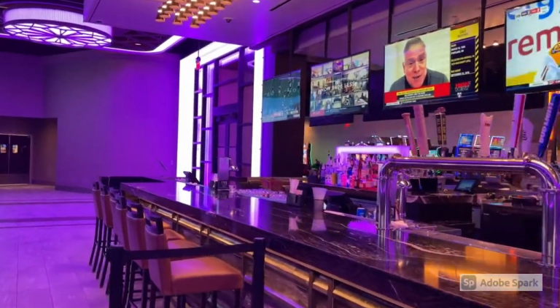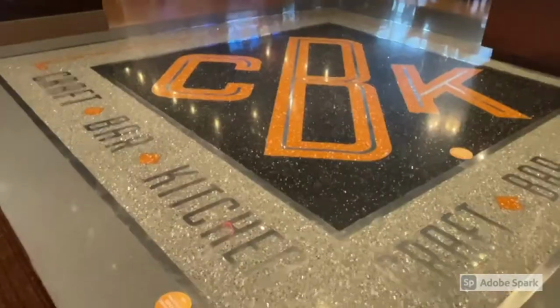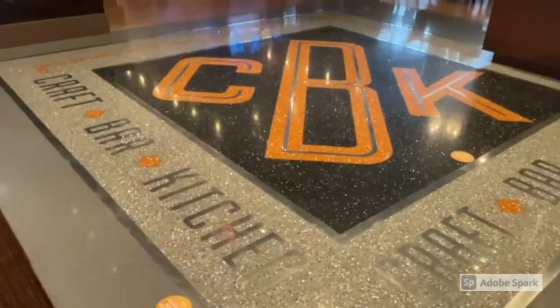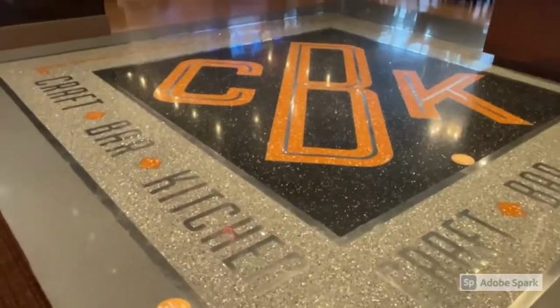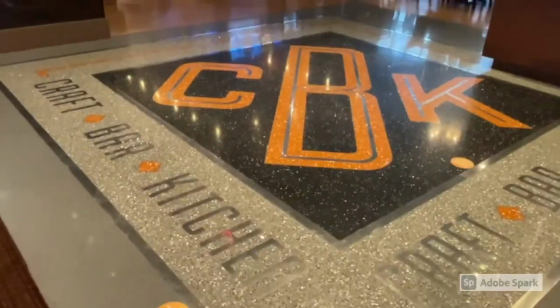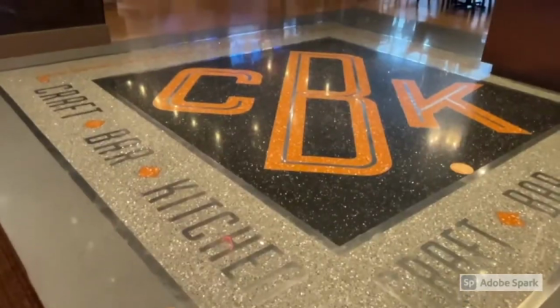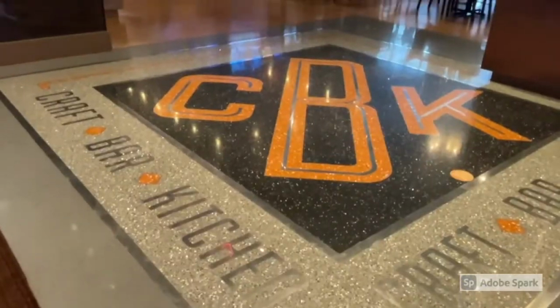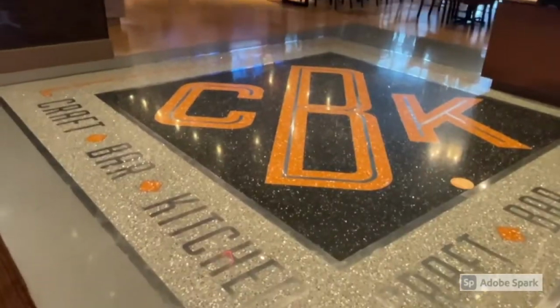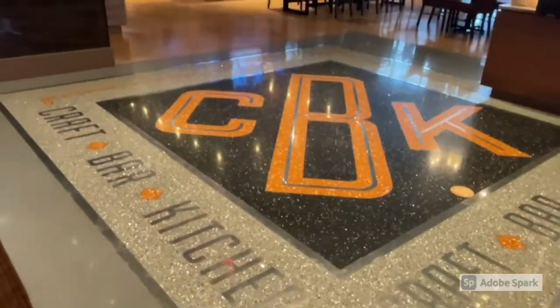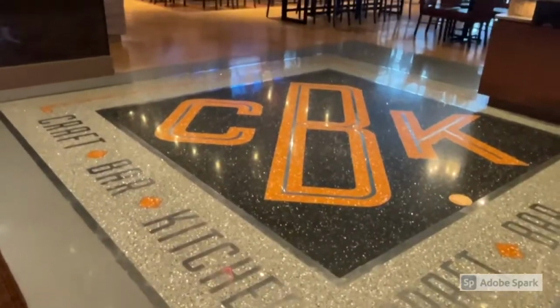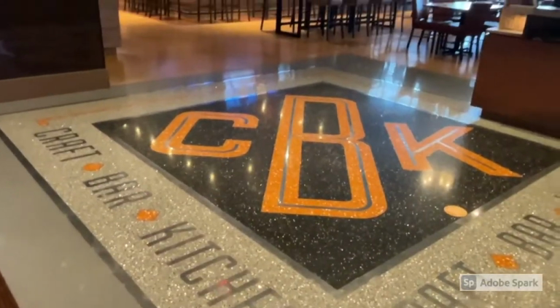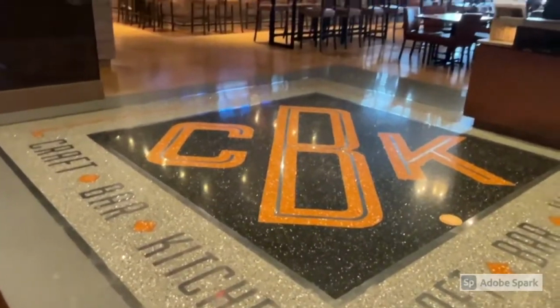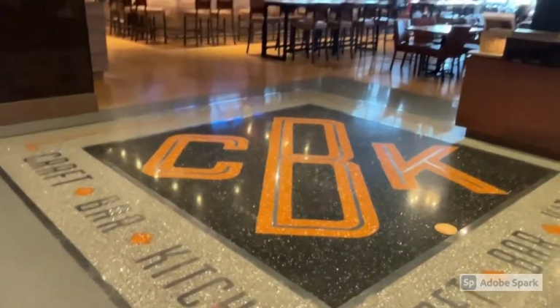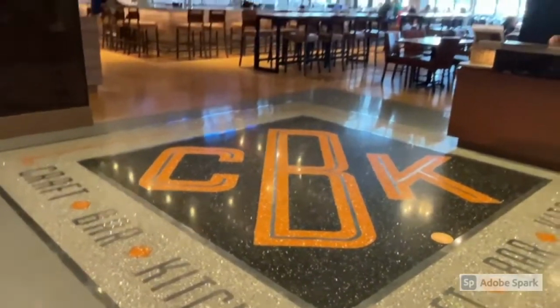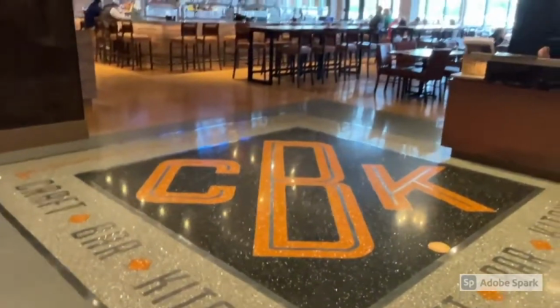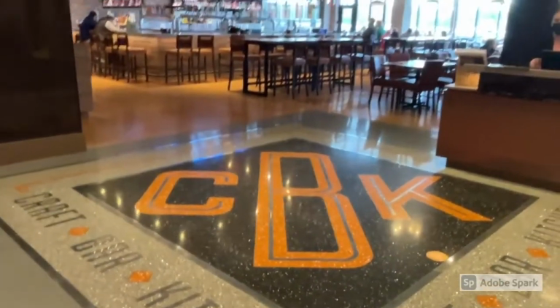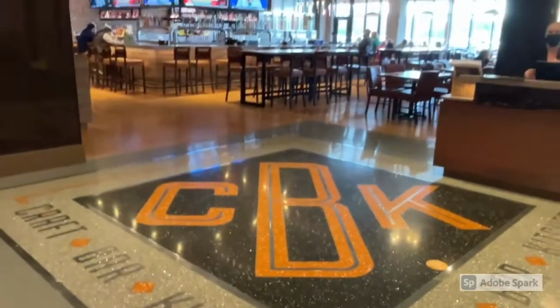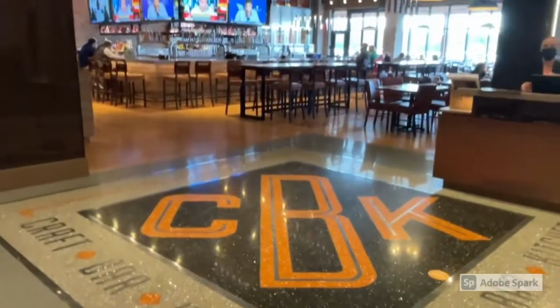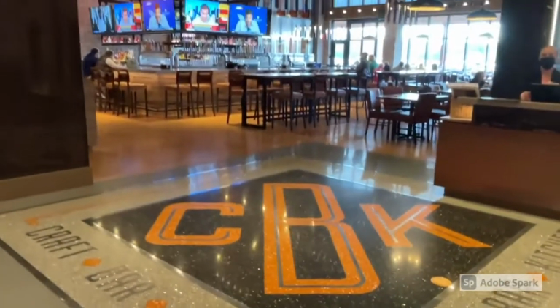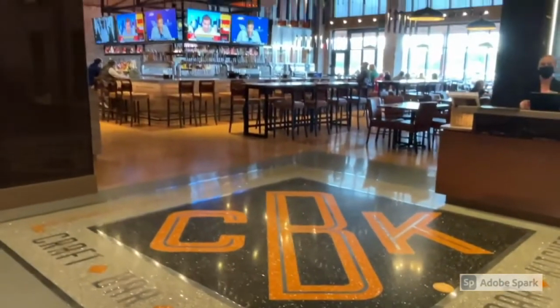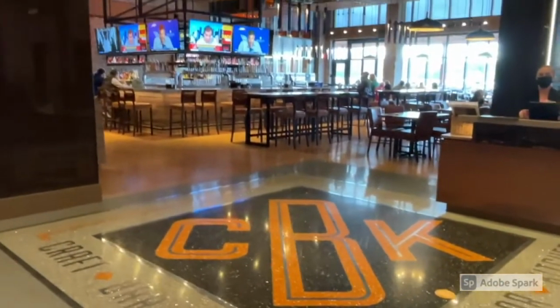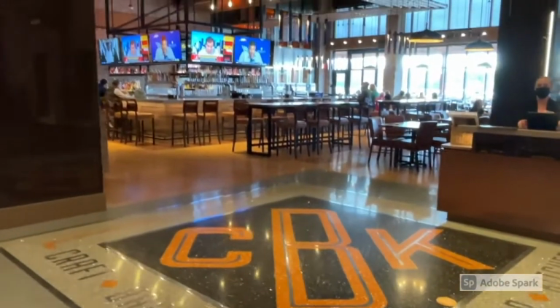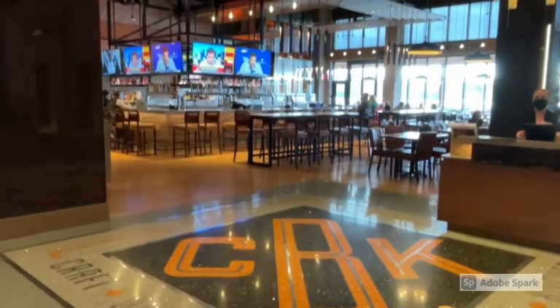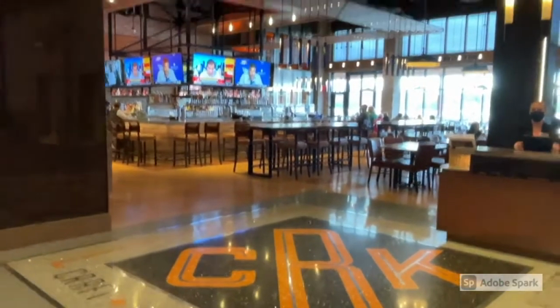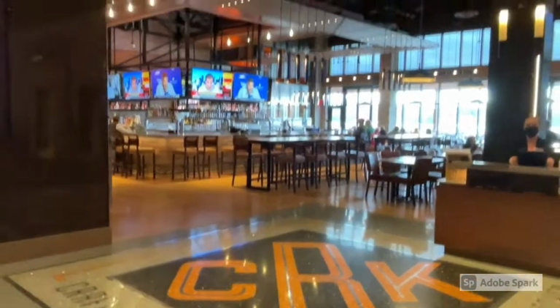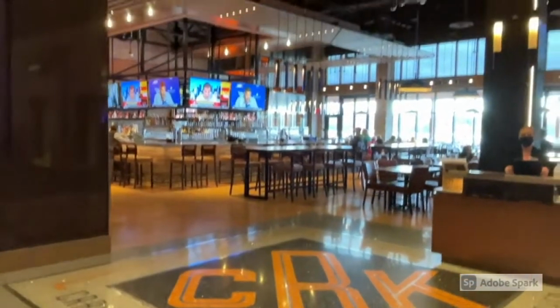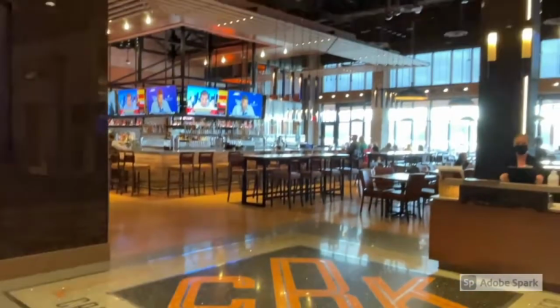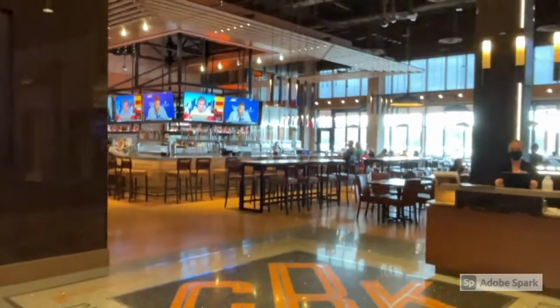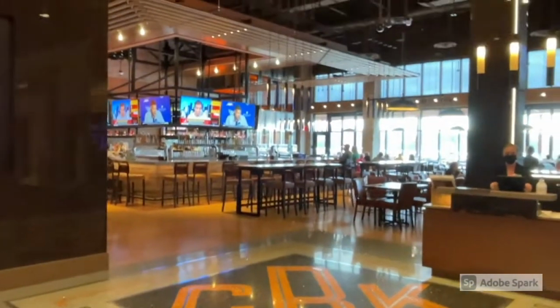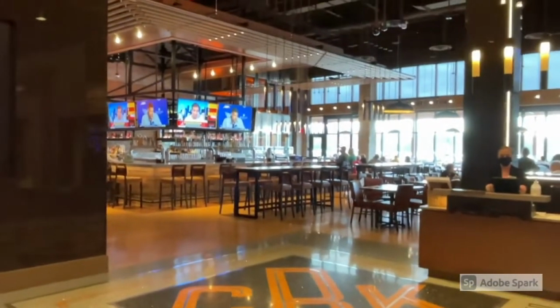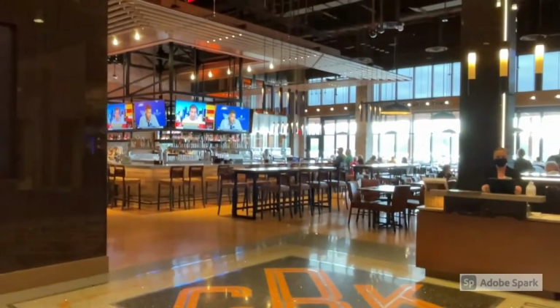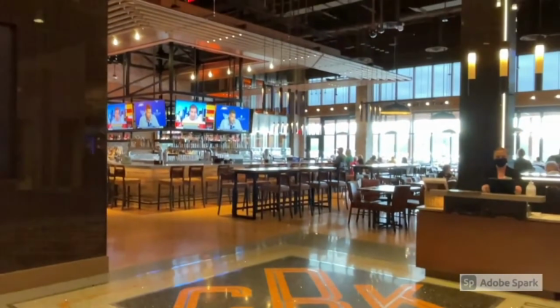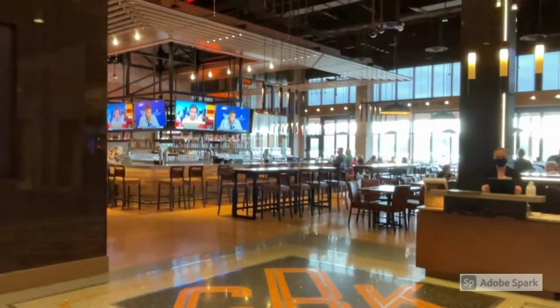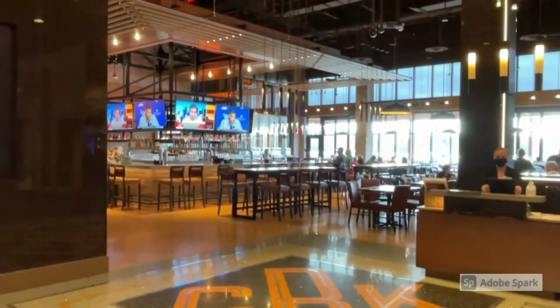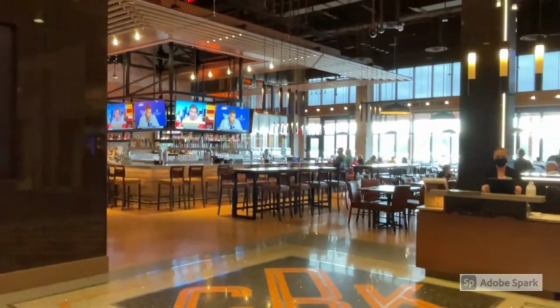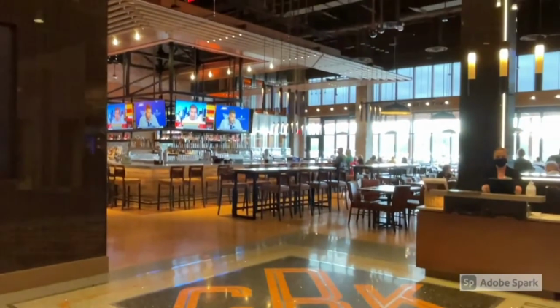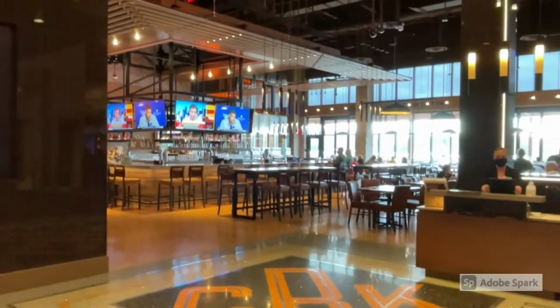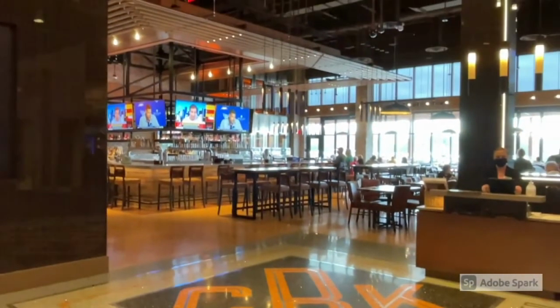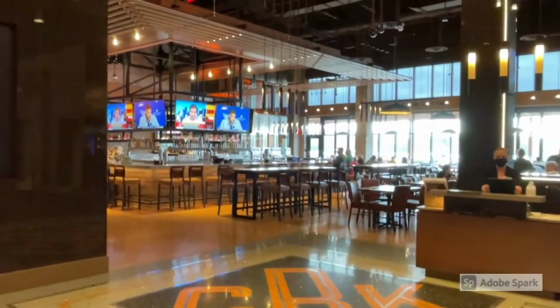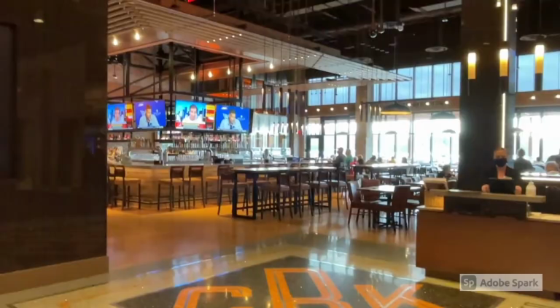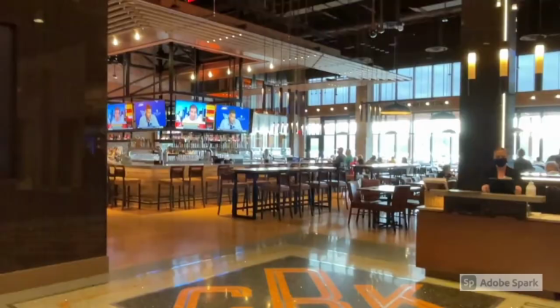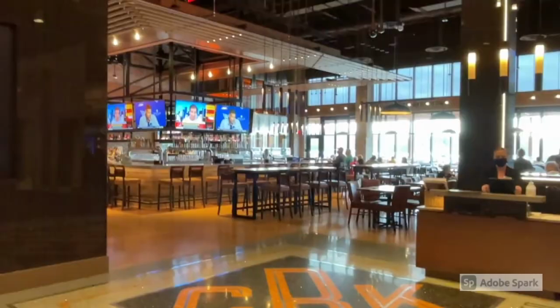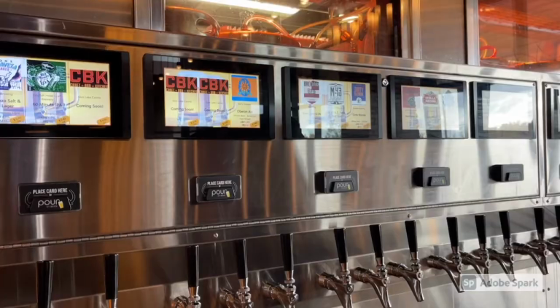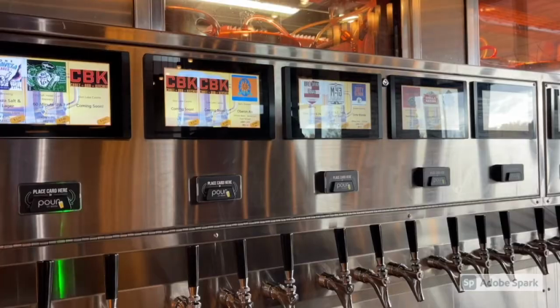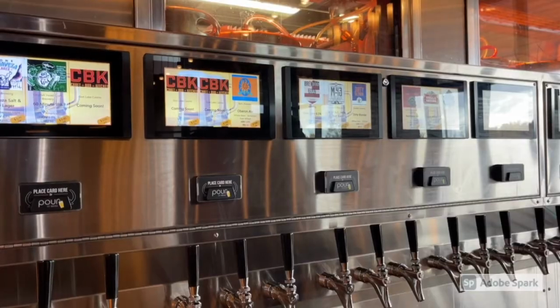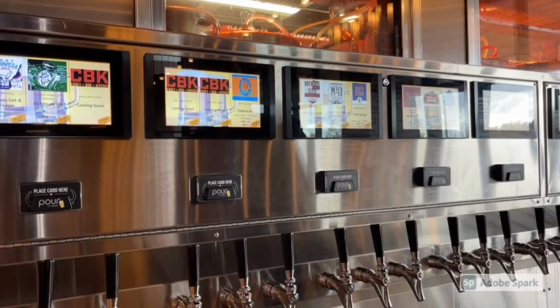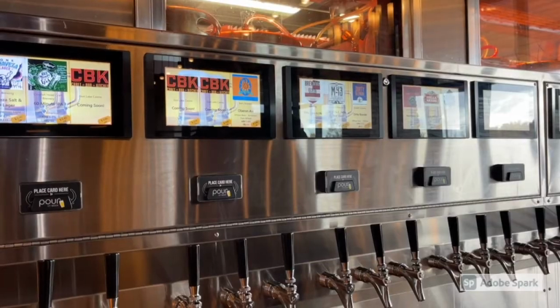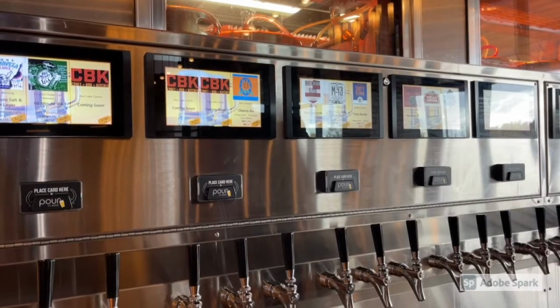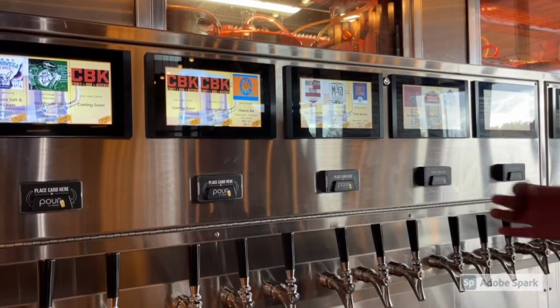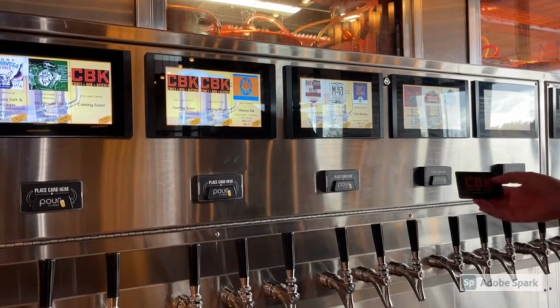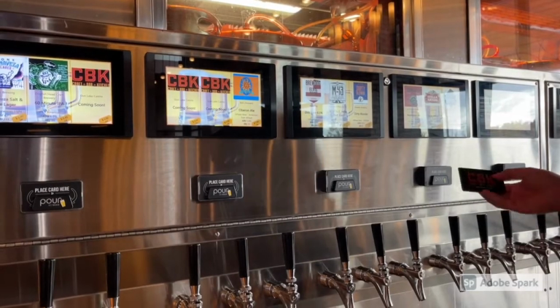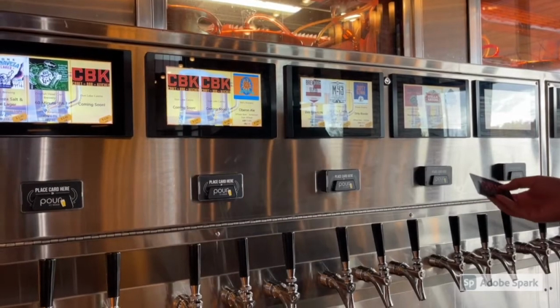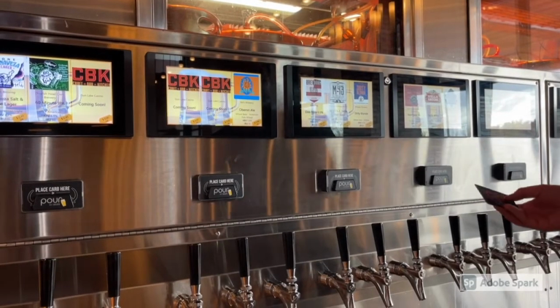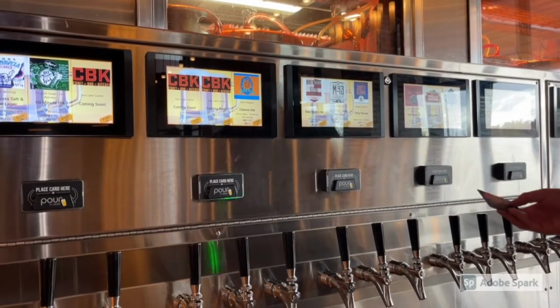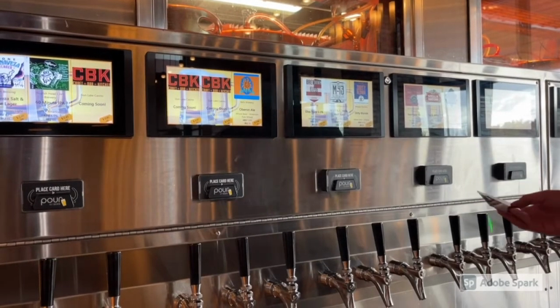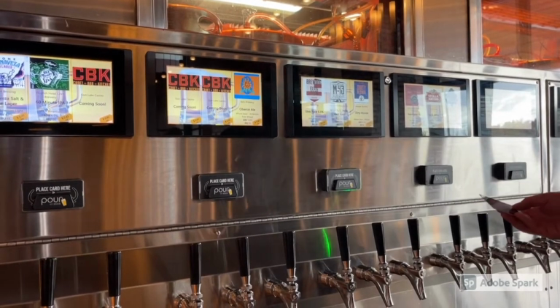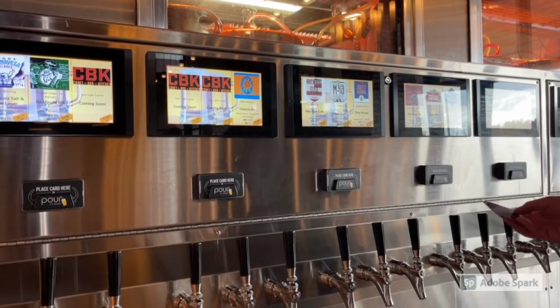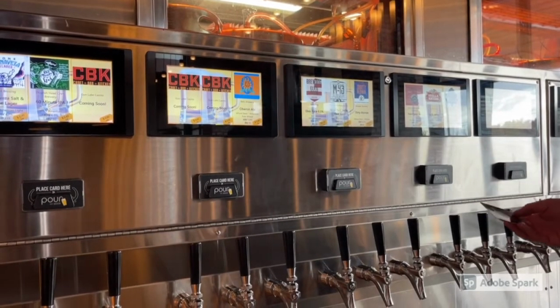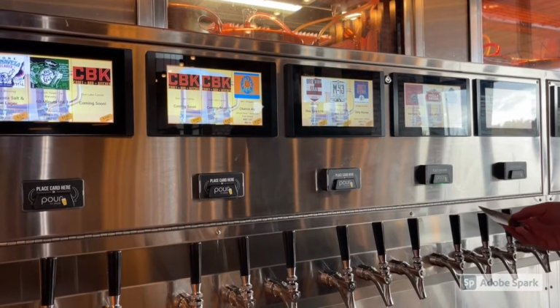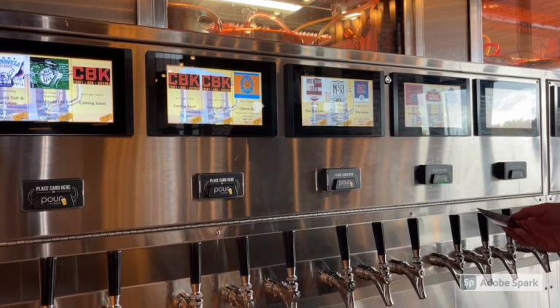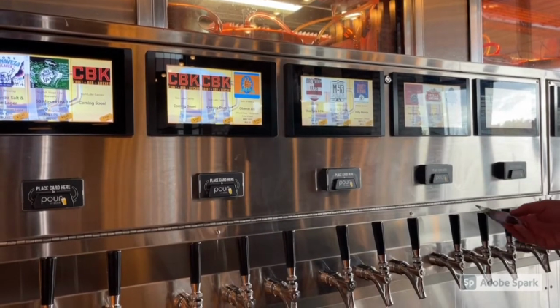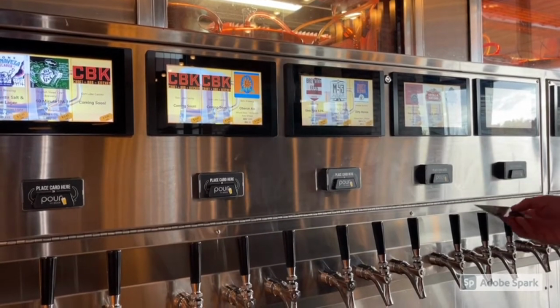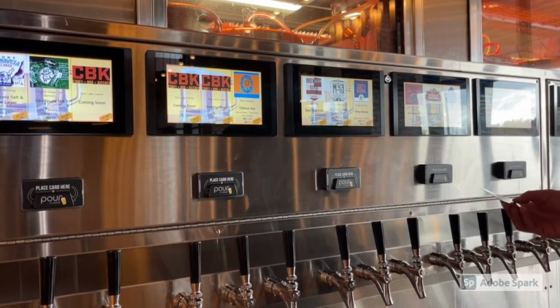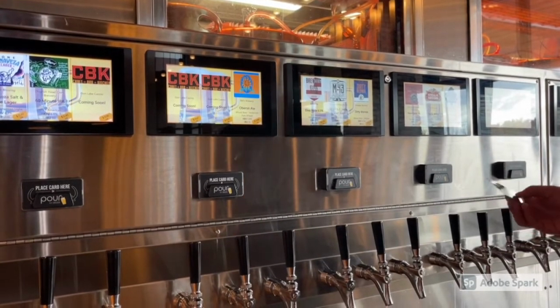Looking for your craft beer fix? Look no further than CBK. This is our CBK beer wall.